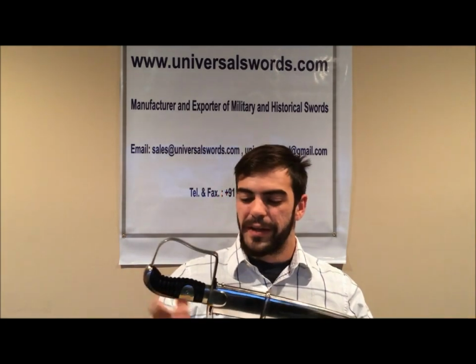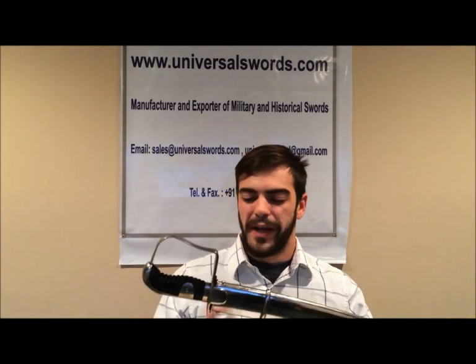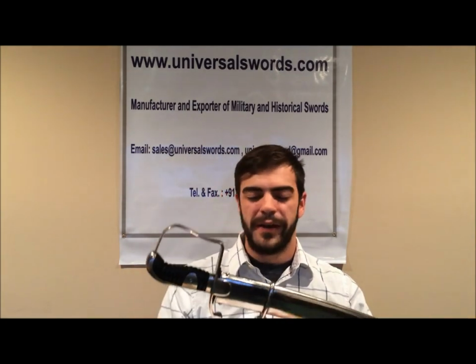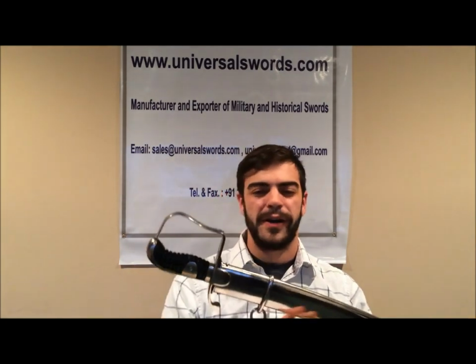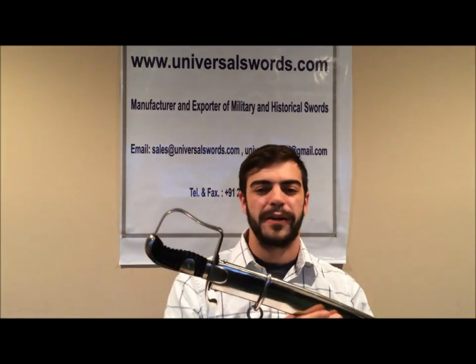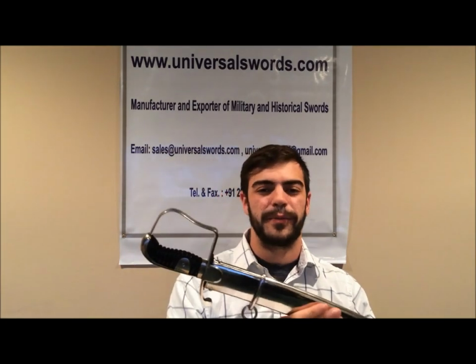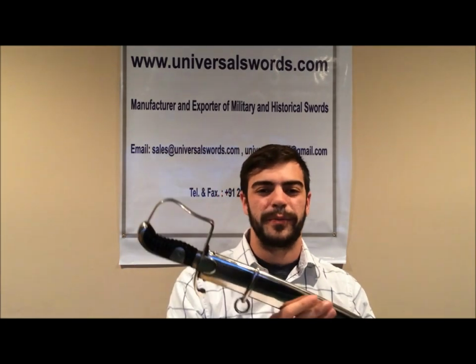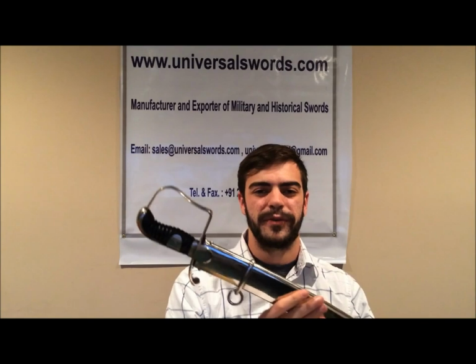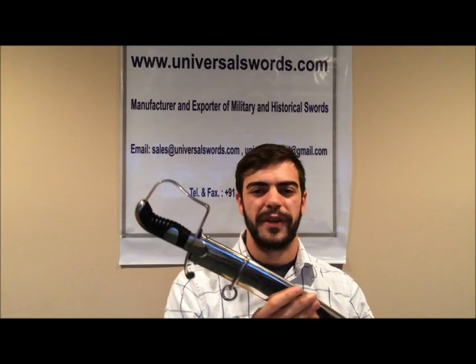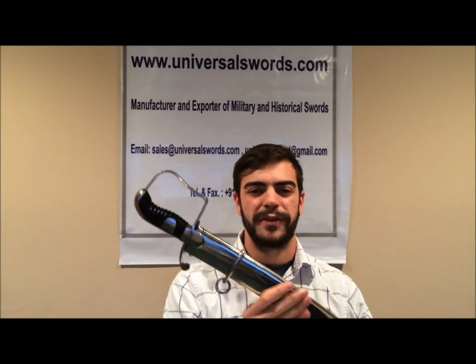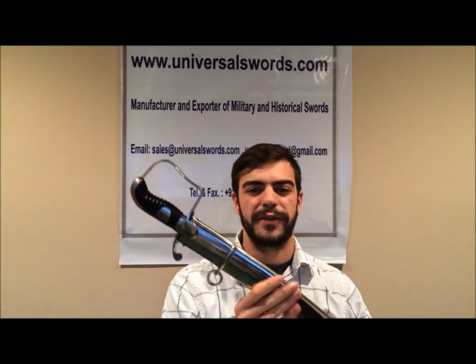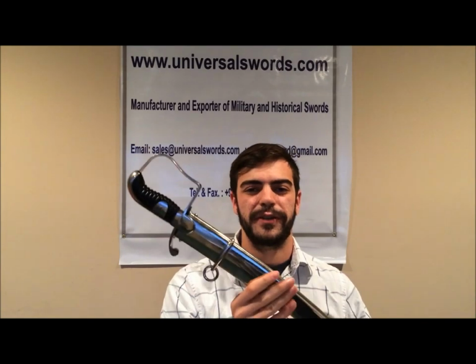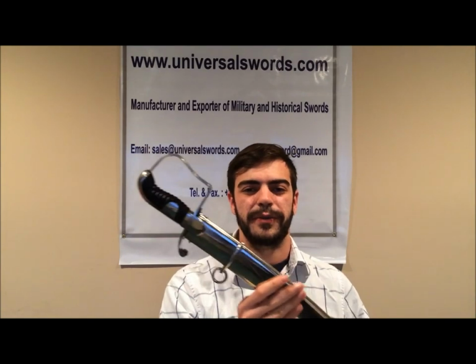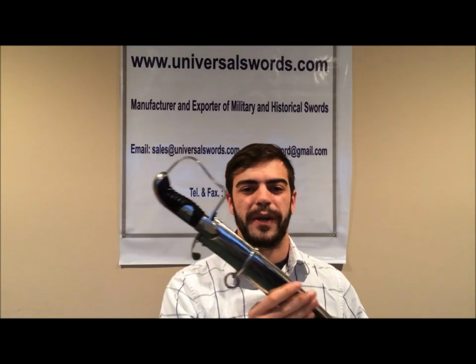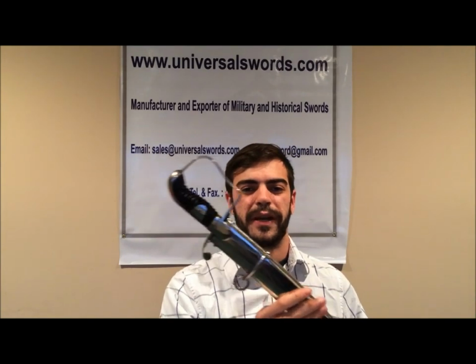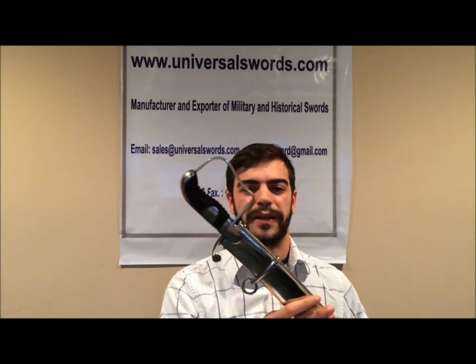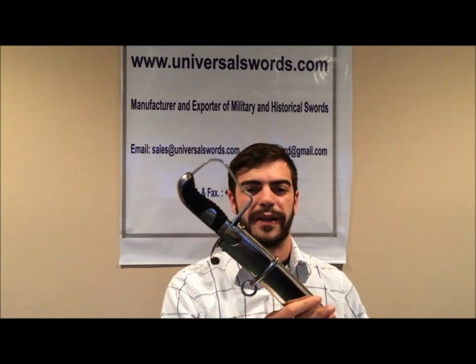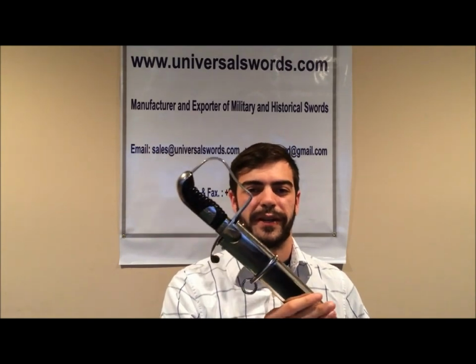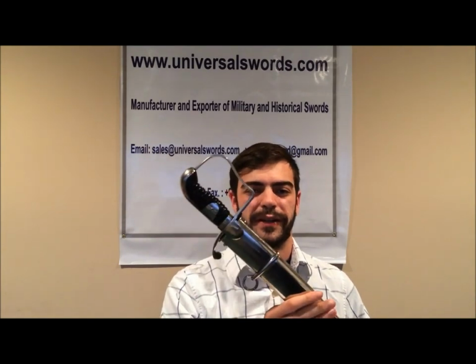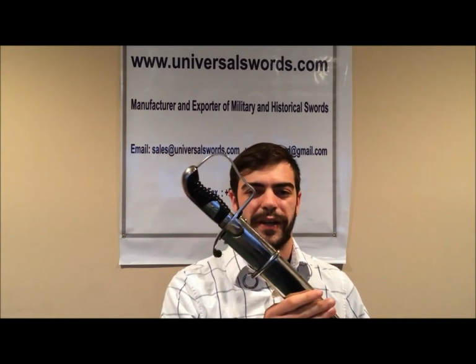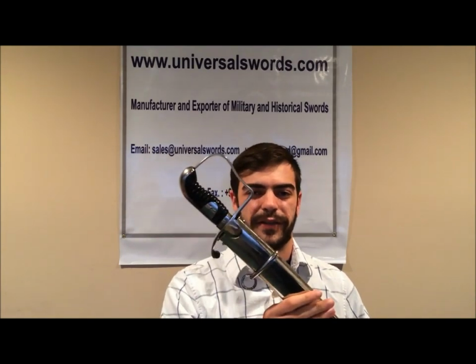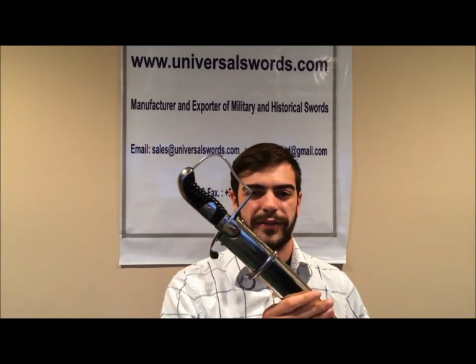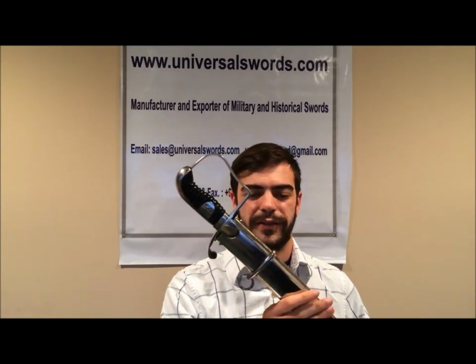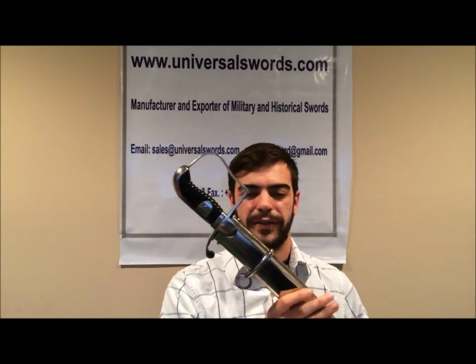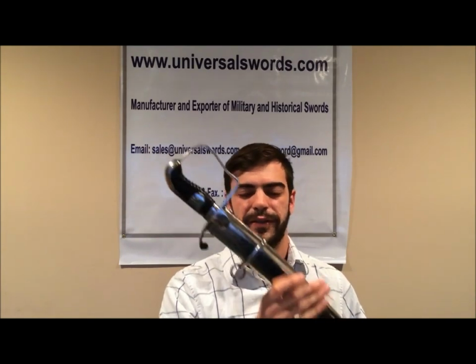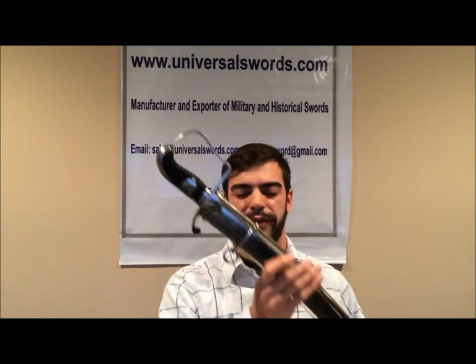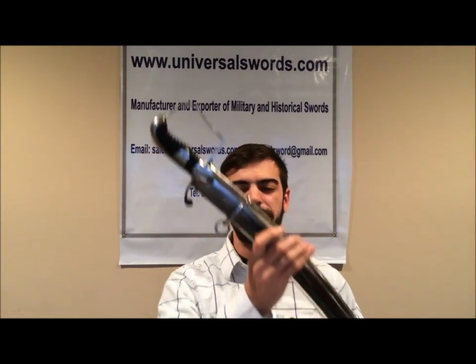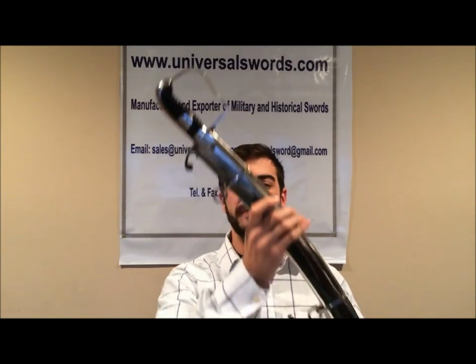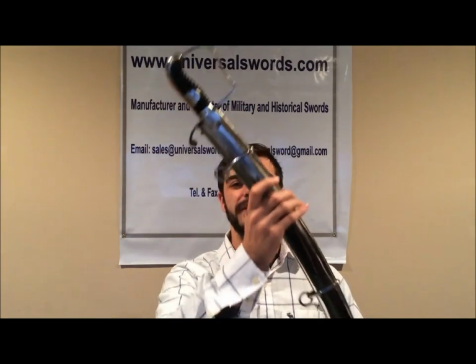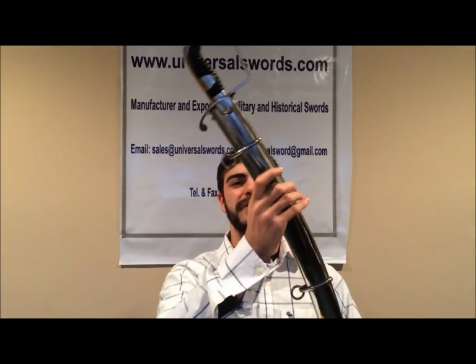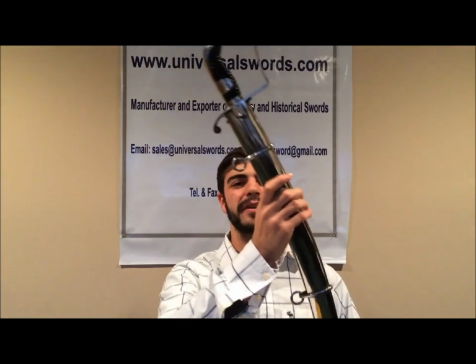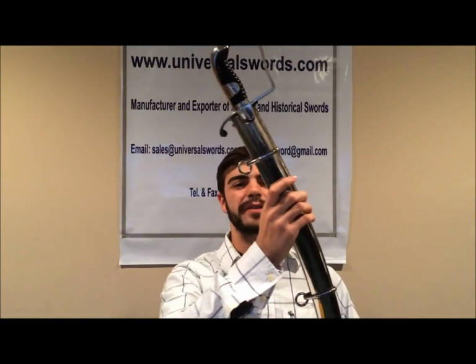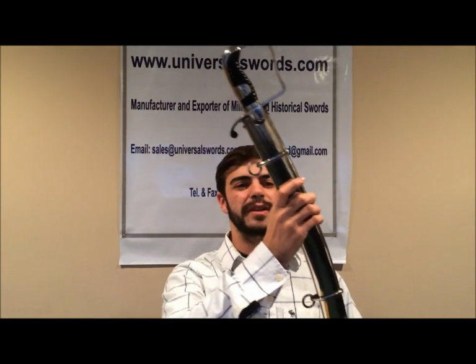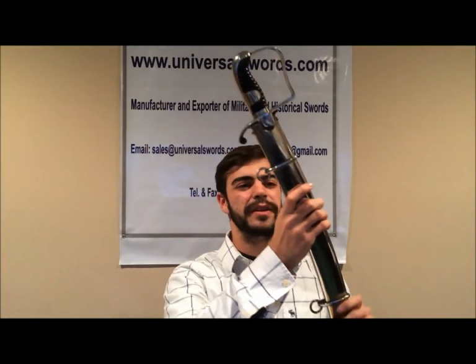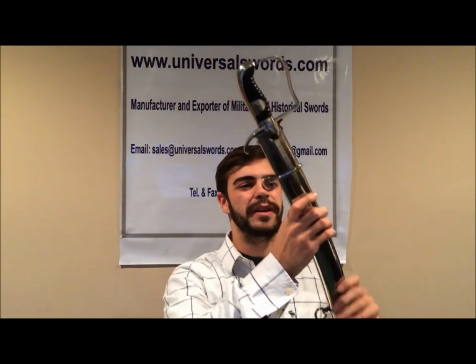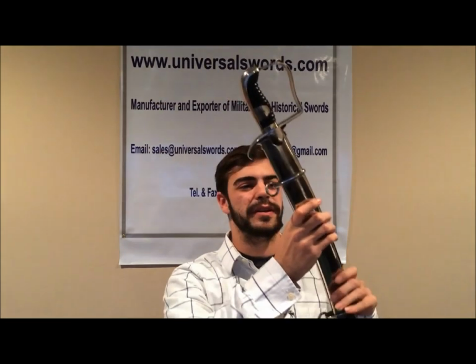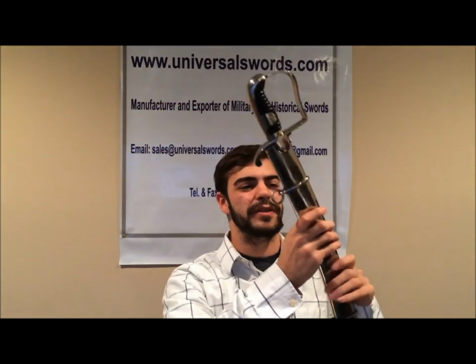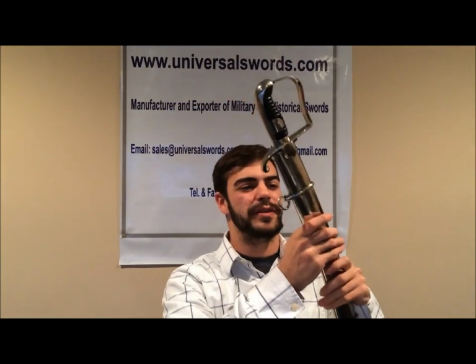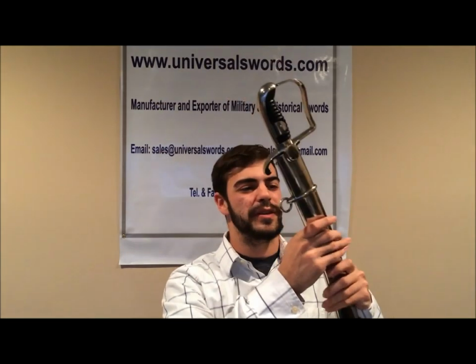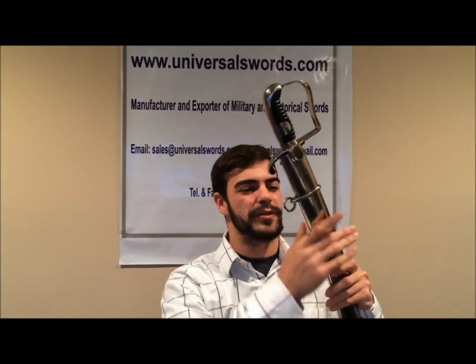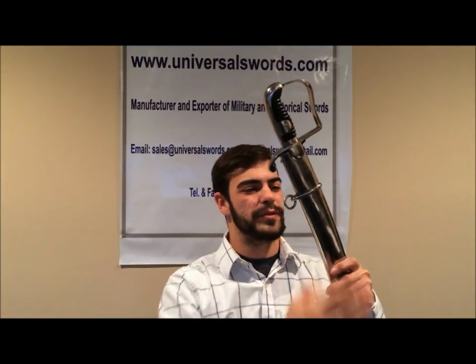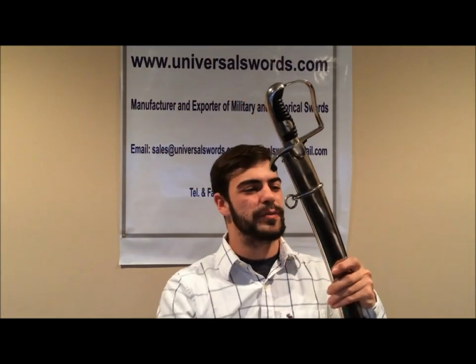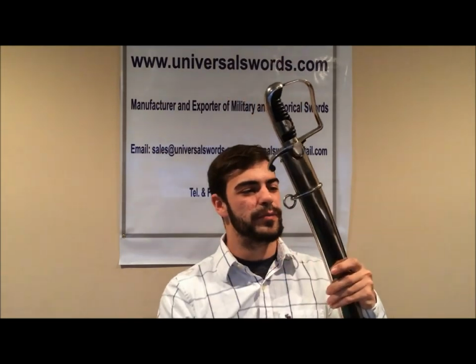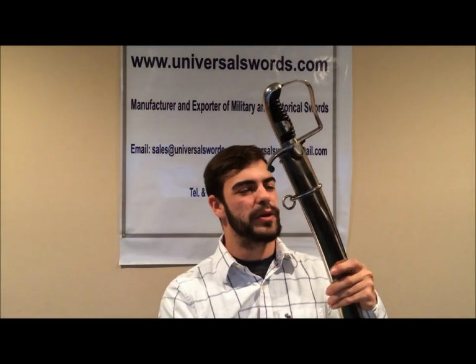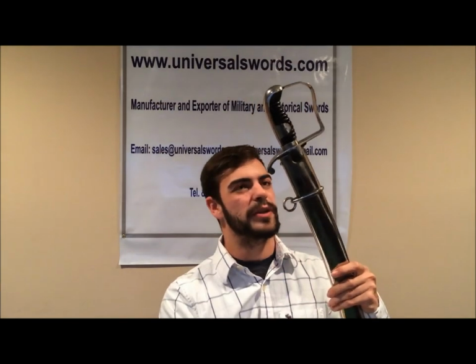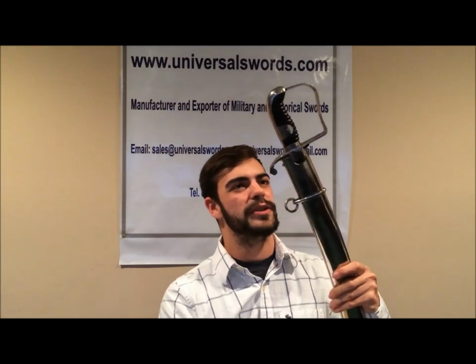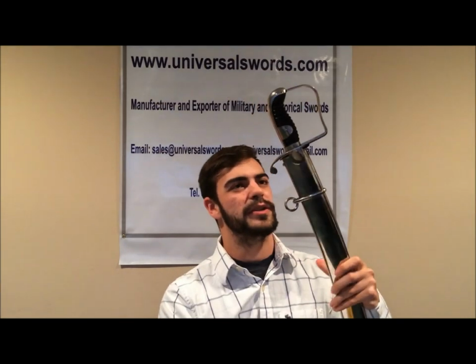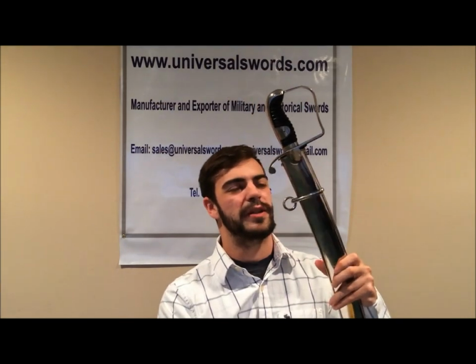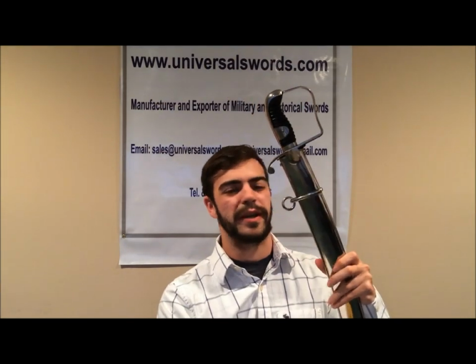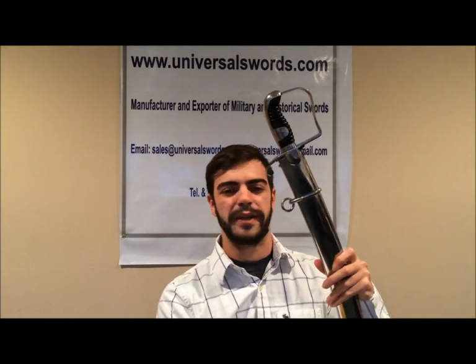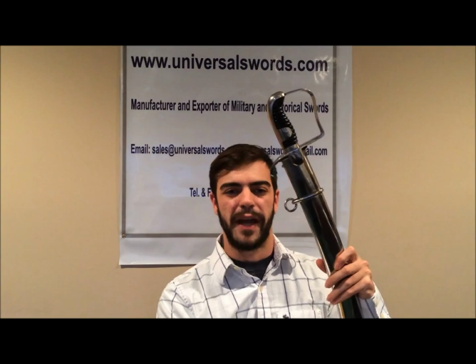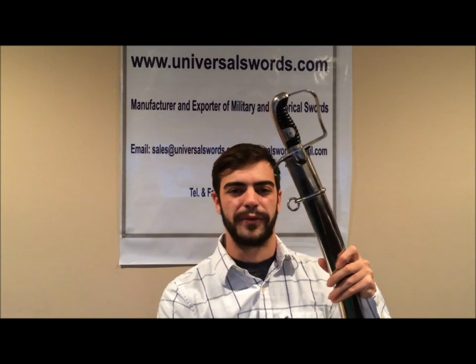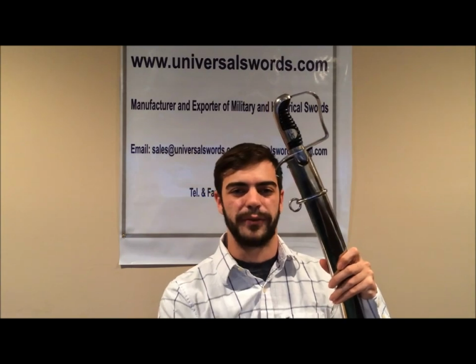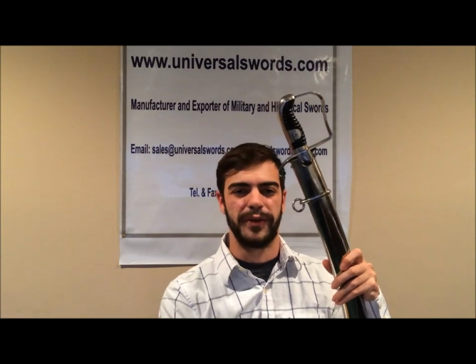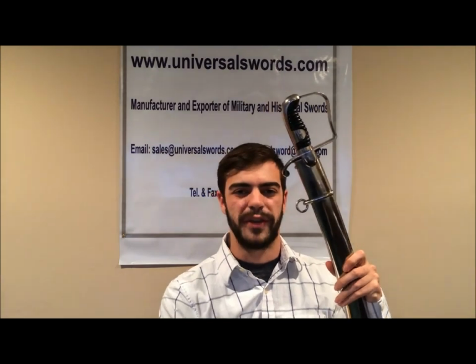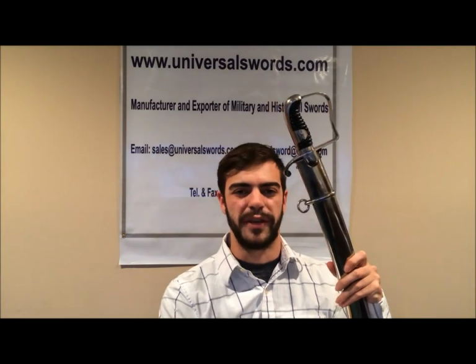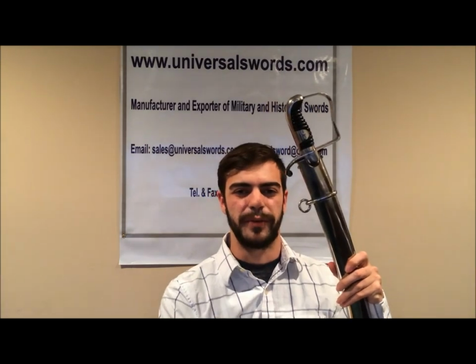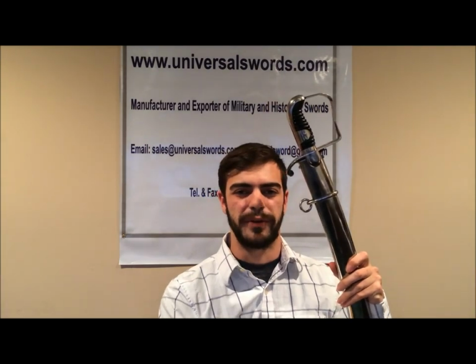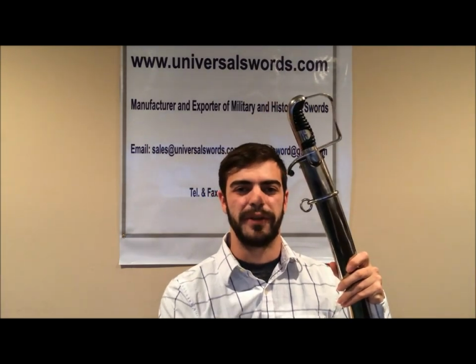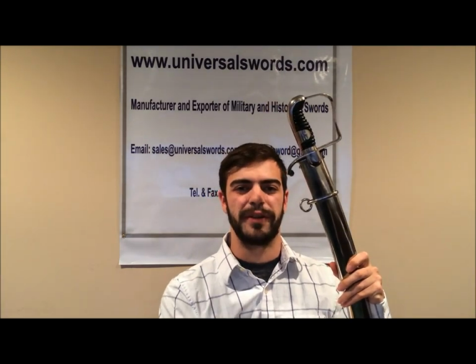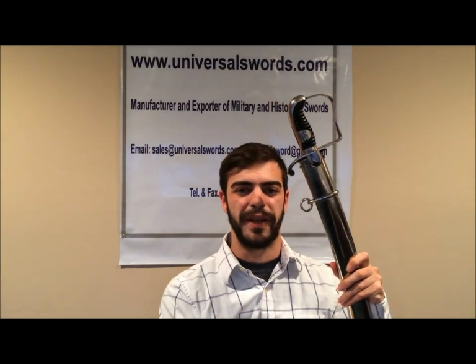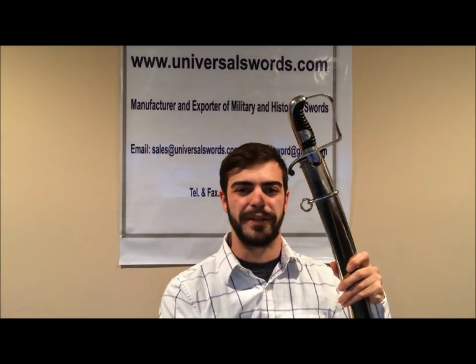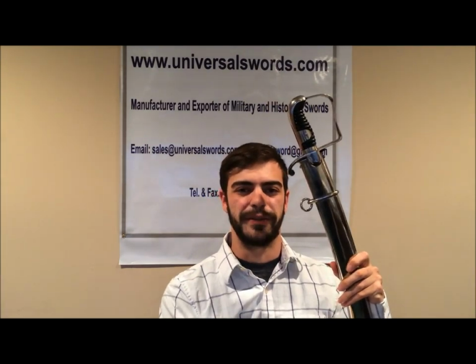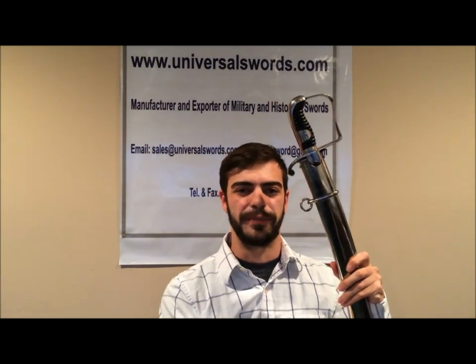Now I will present to you a cutting test of the 1796 British light cavalry saber. Thank you.